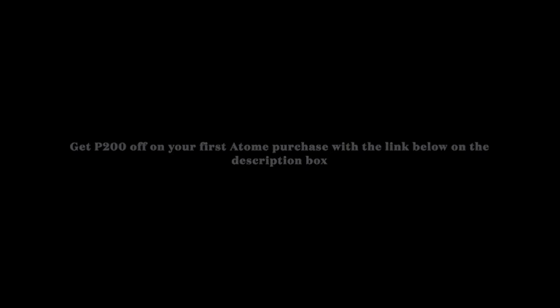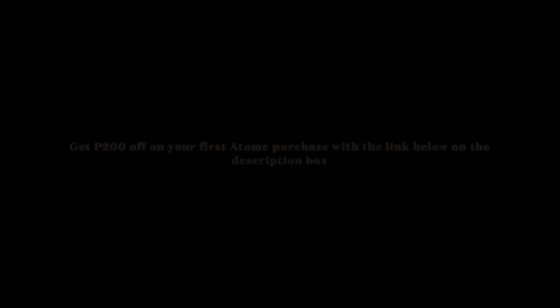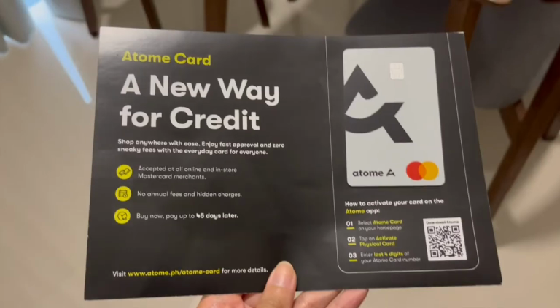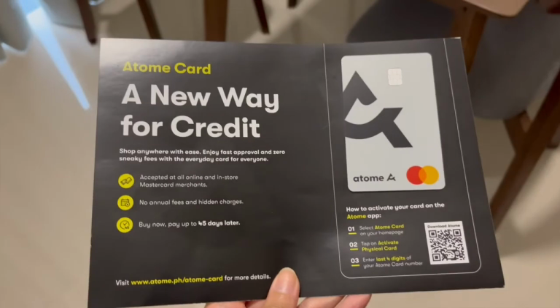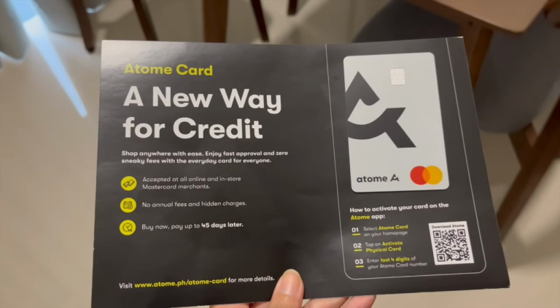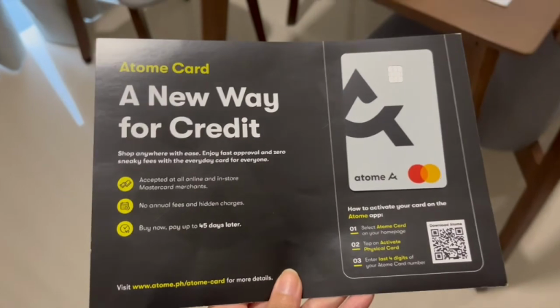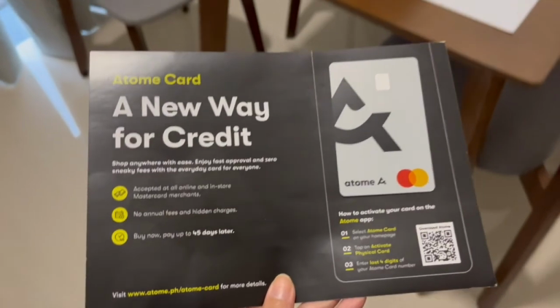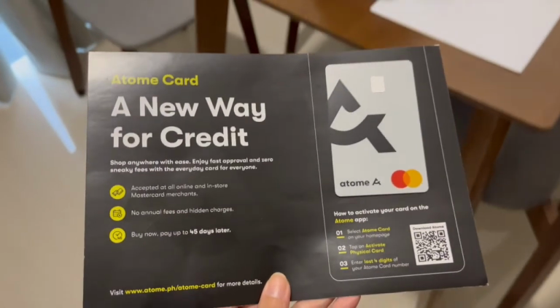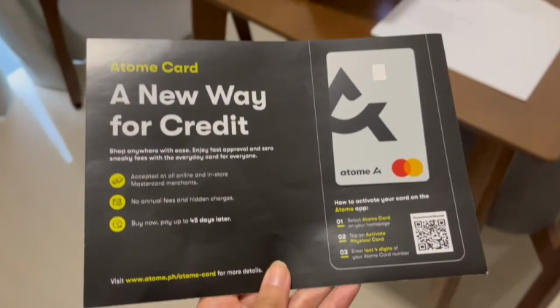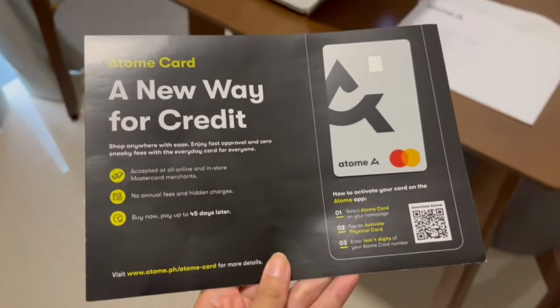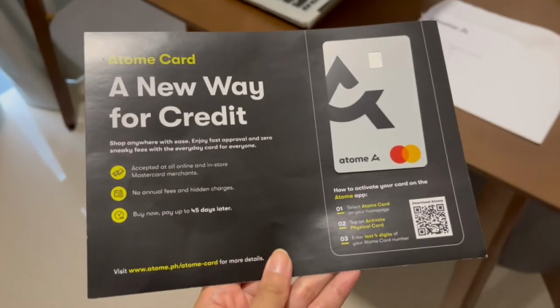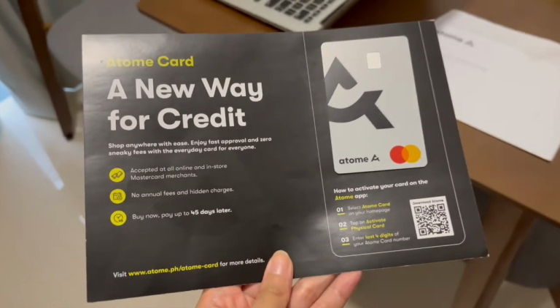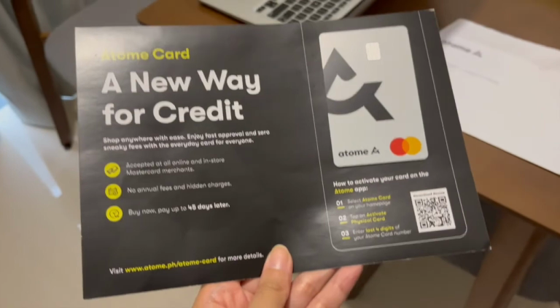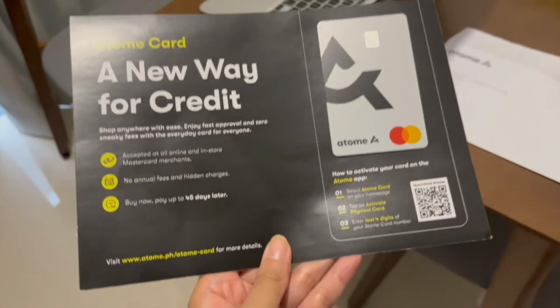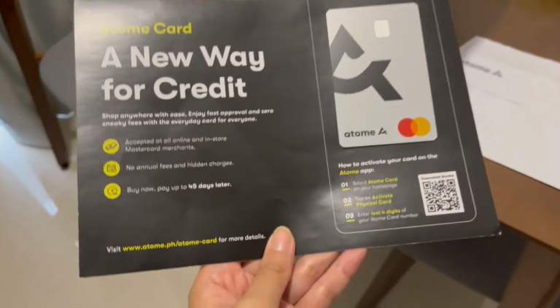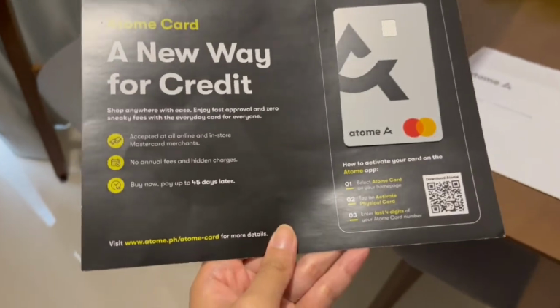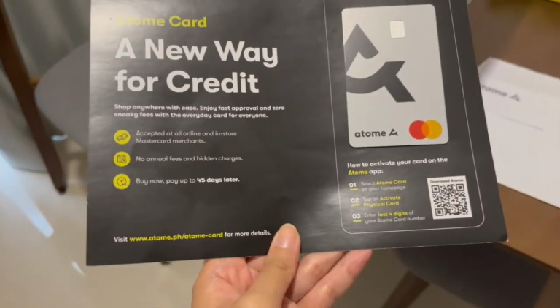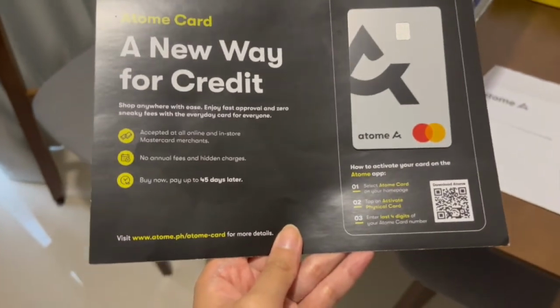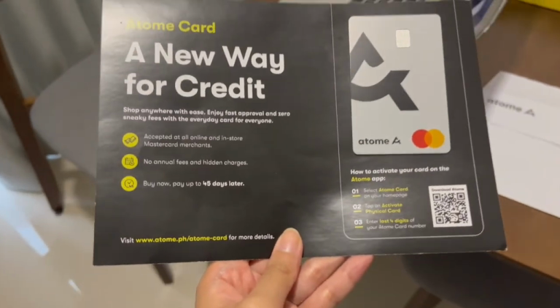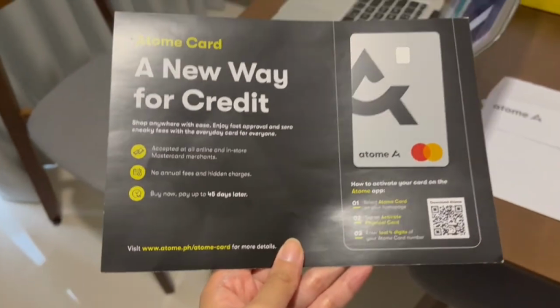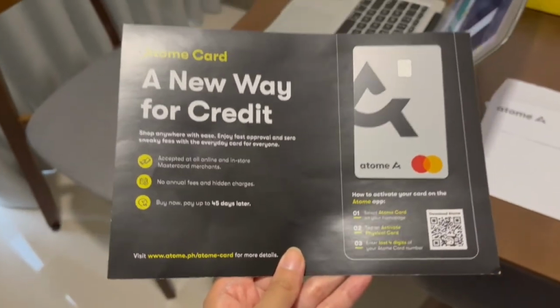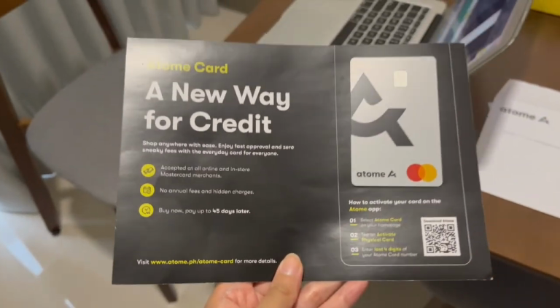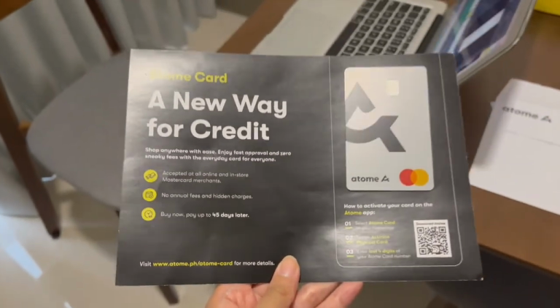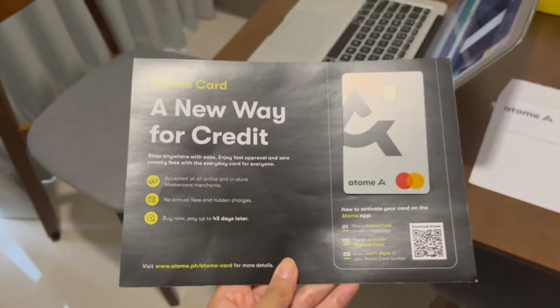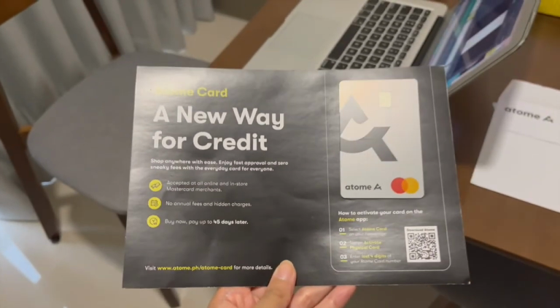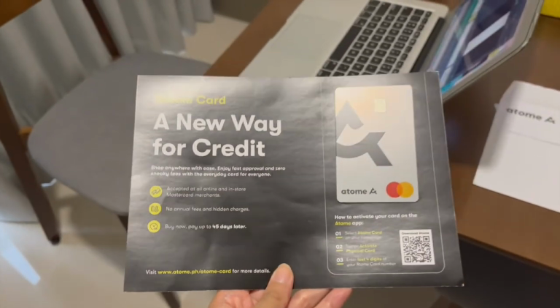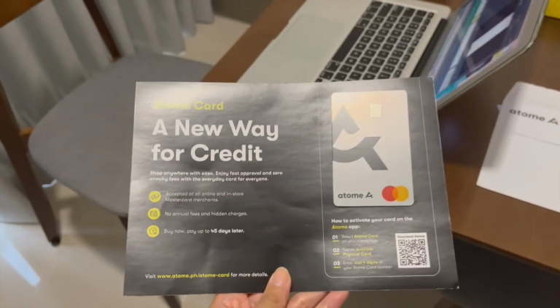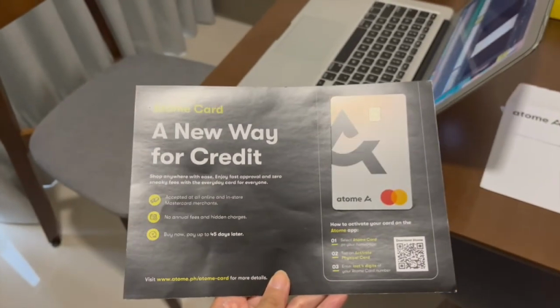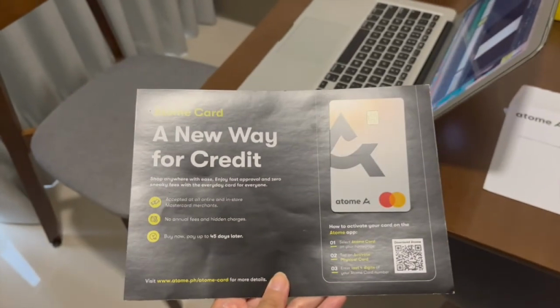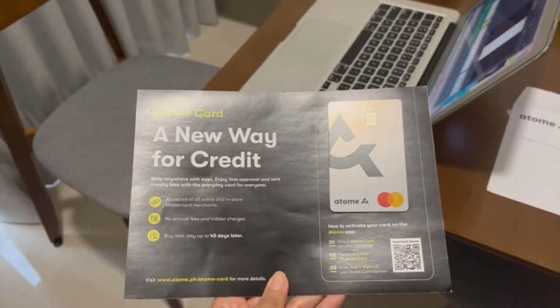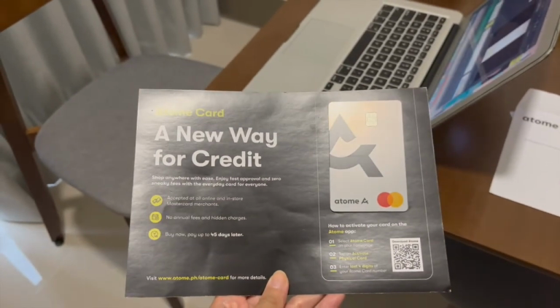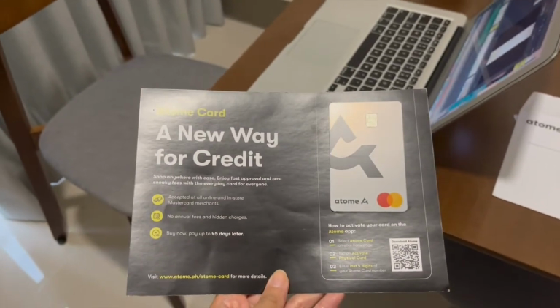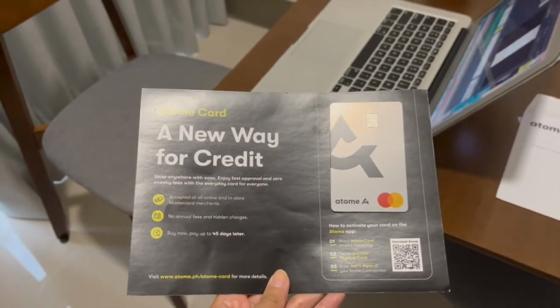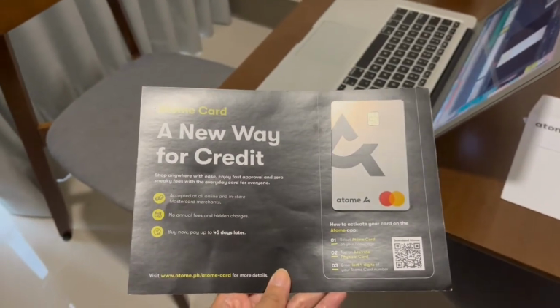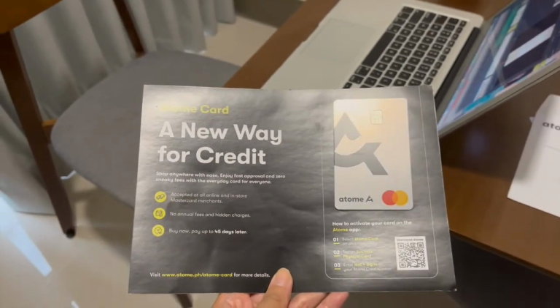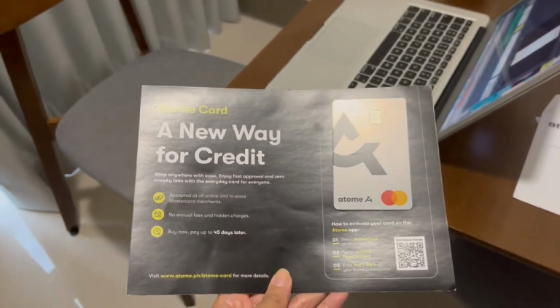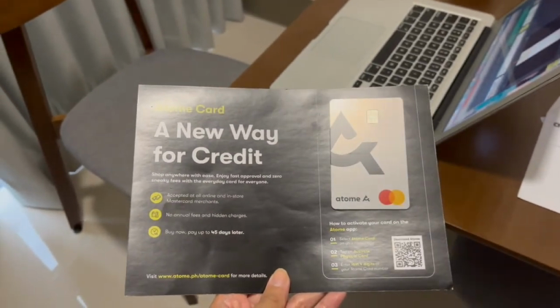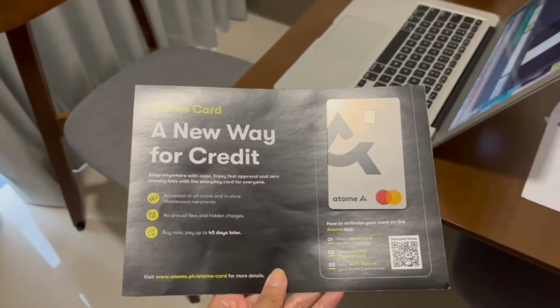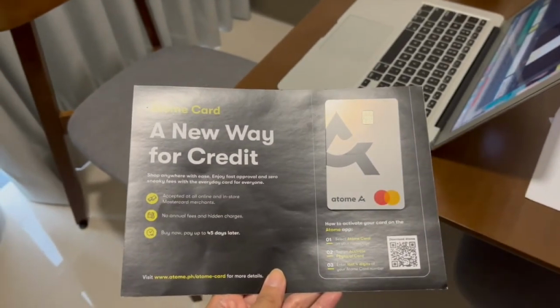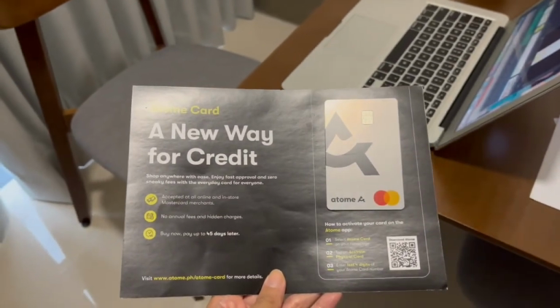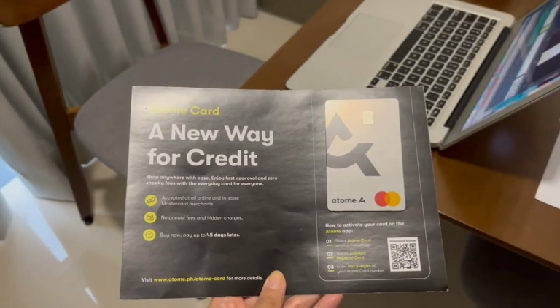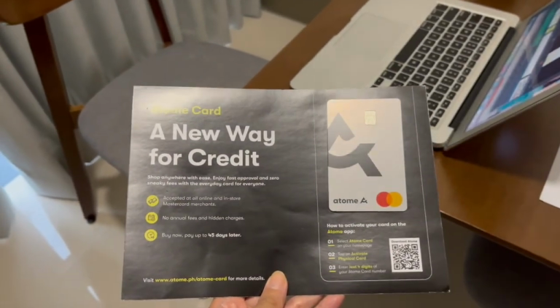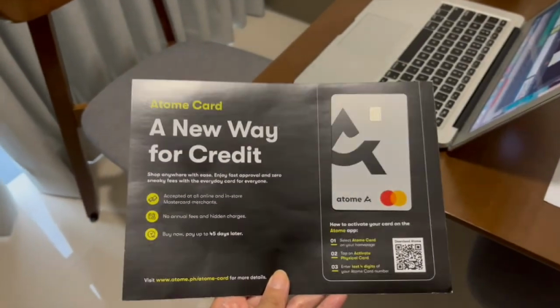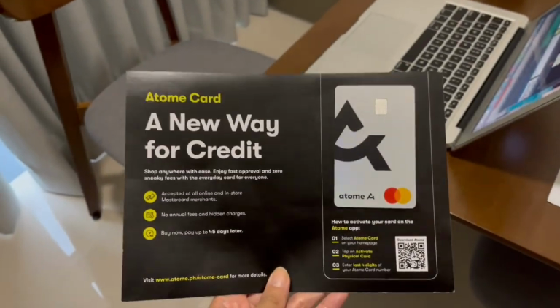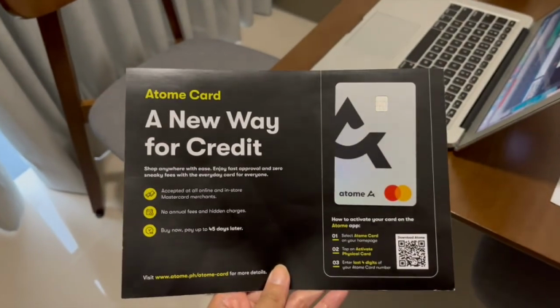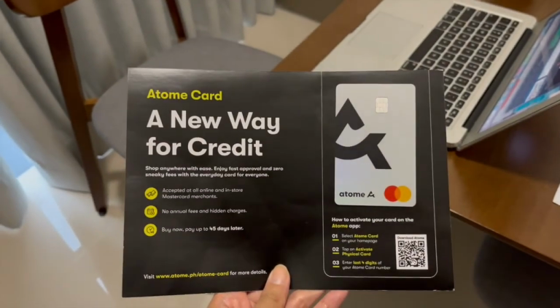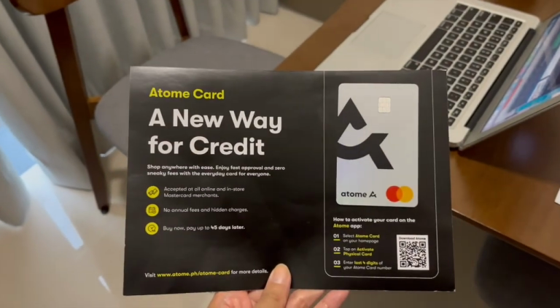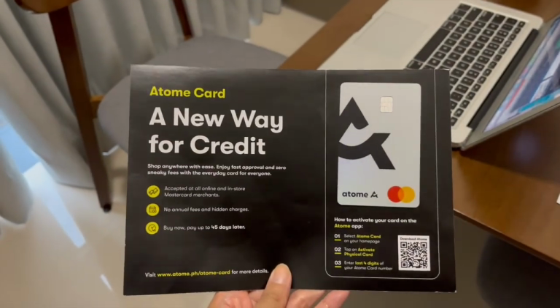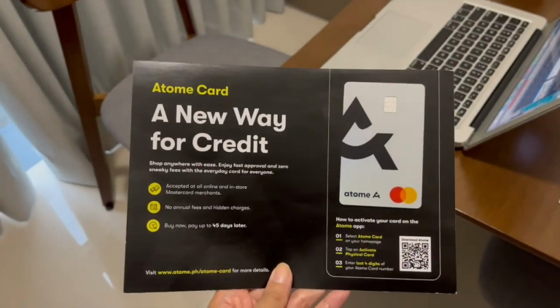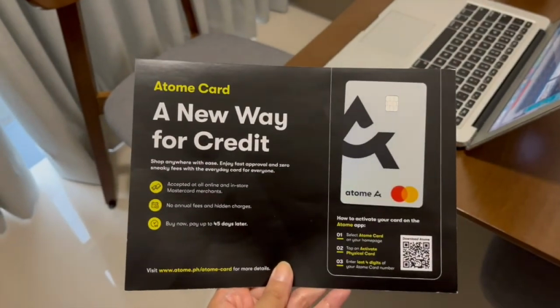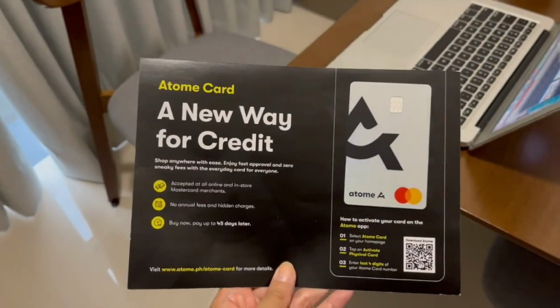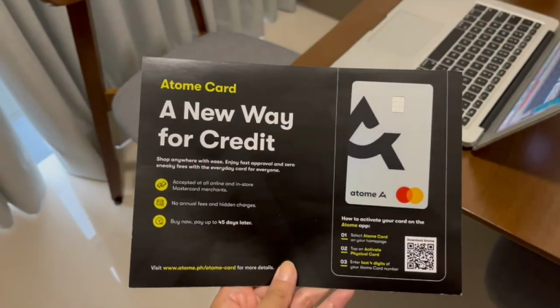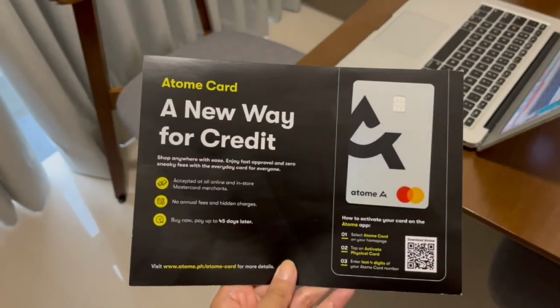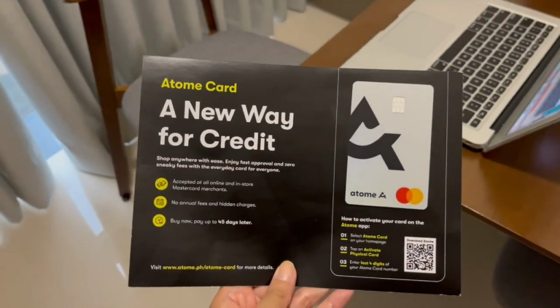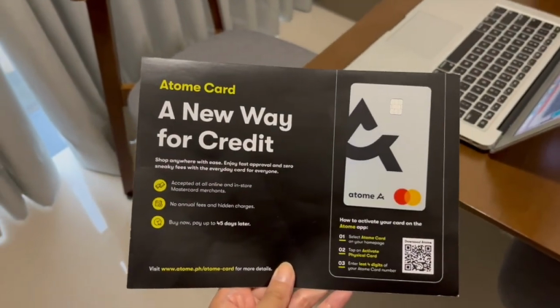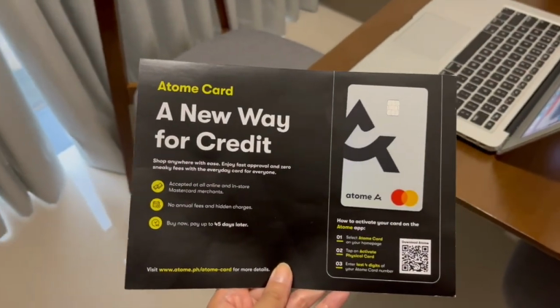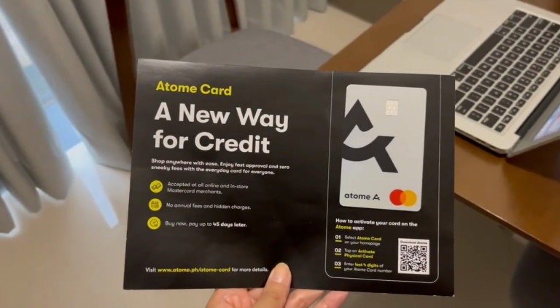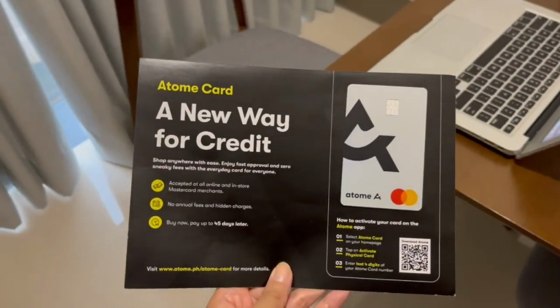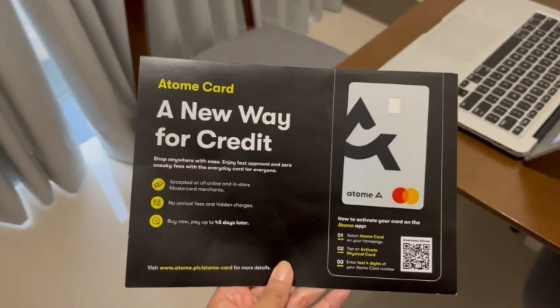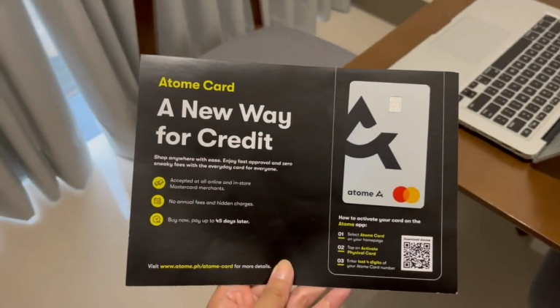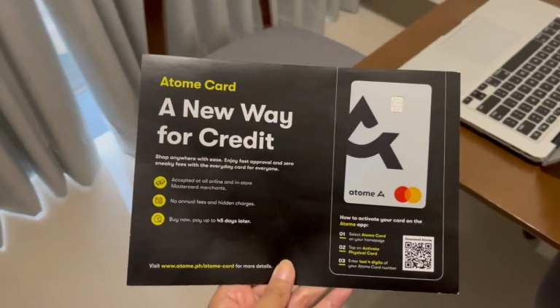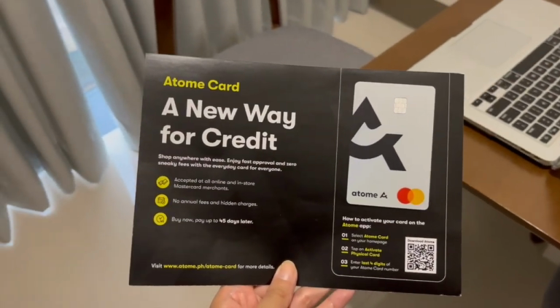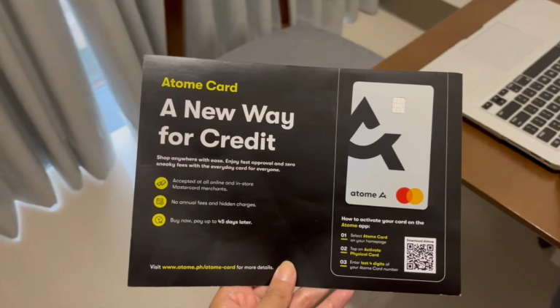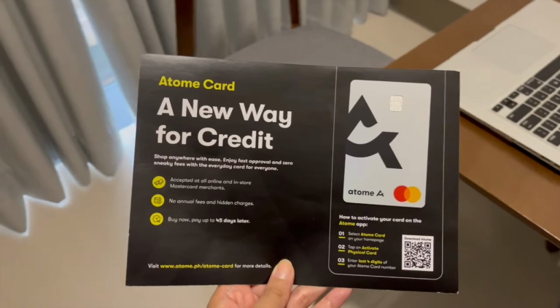That's it — enjoy your new Atome app and easy payments!